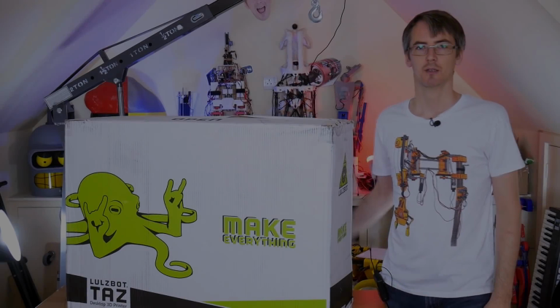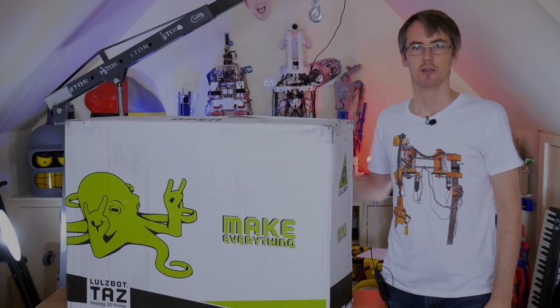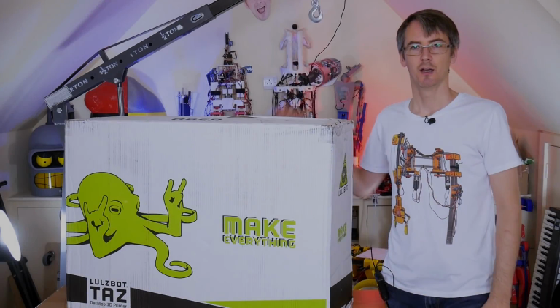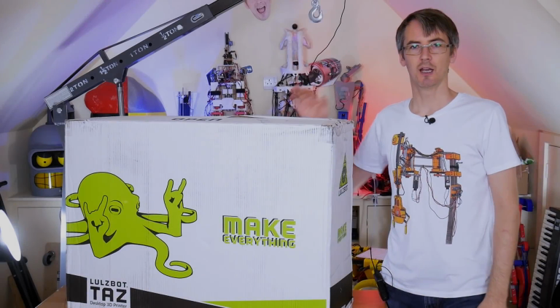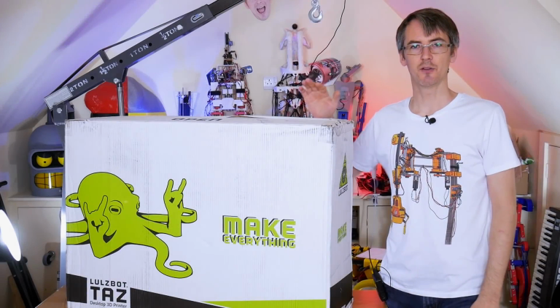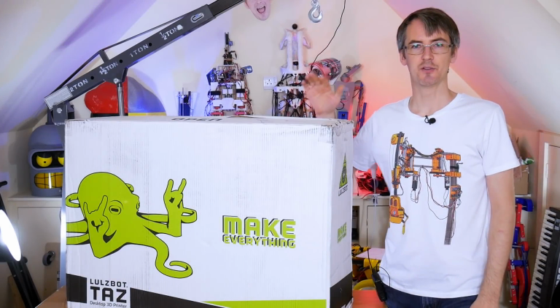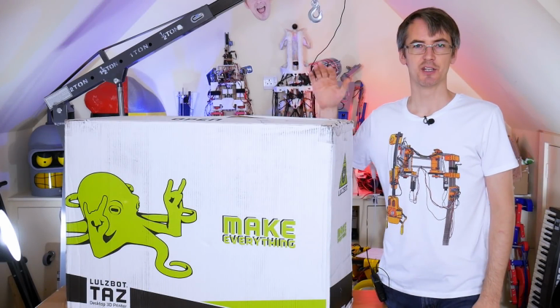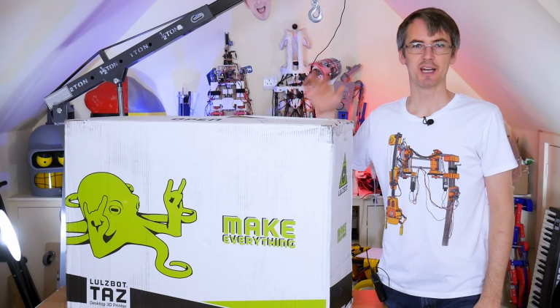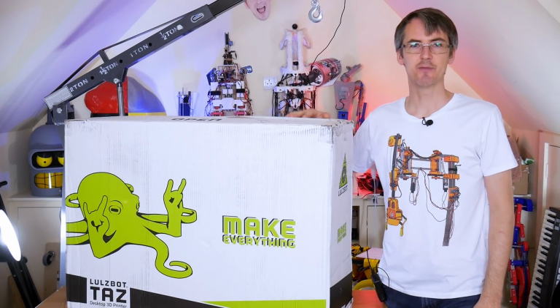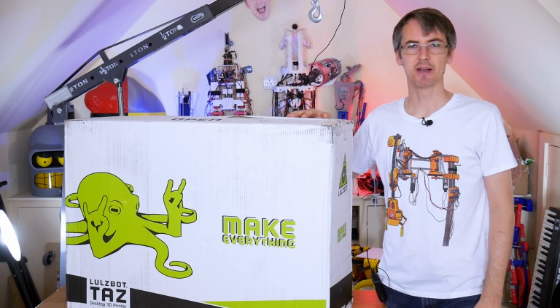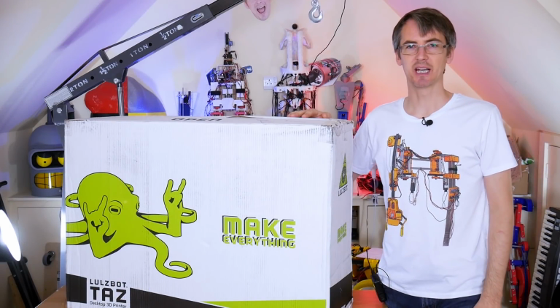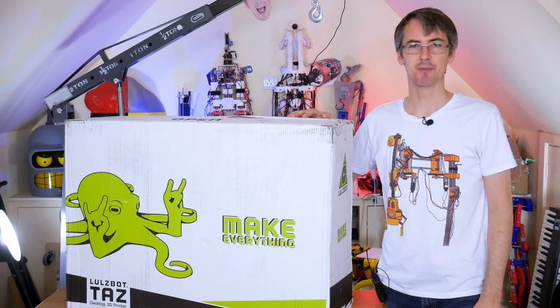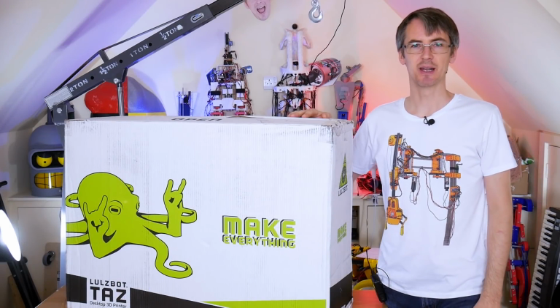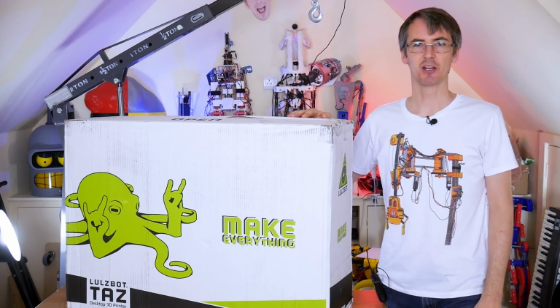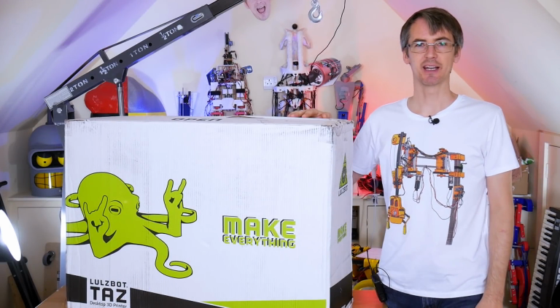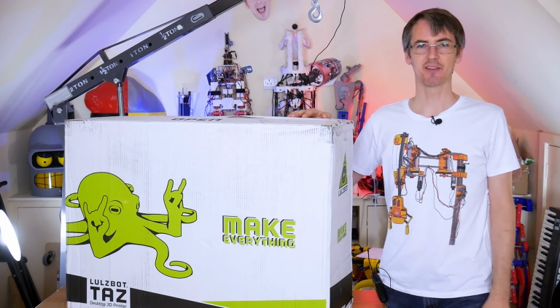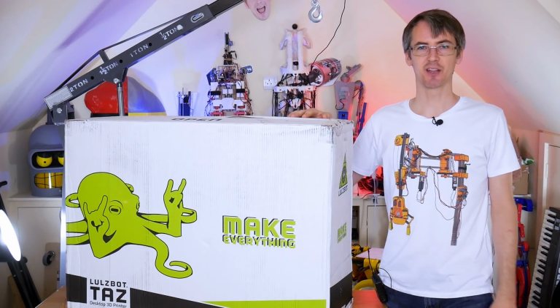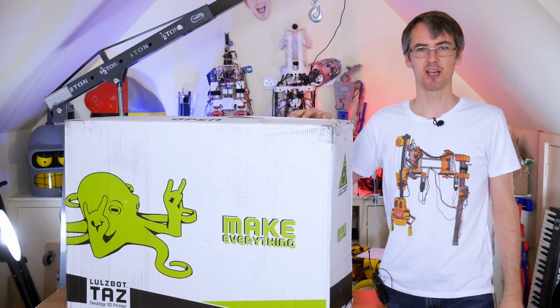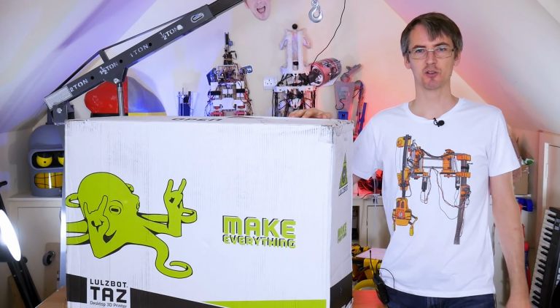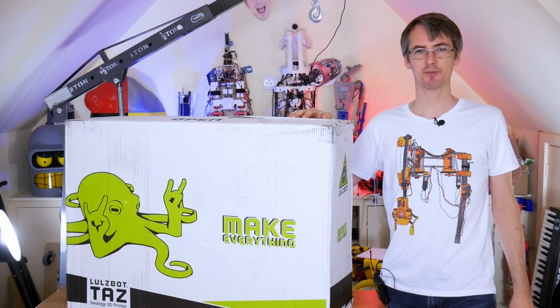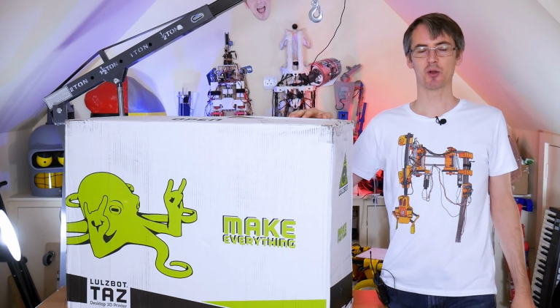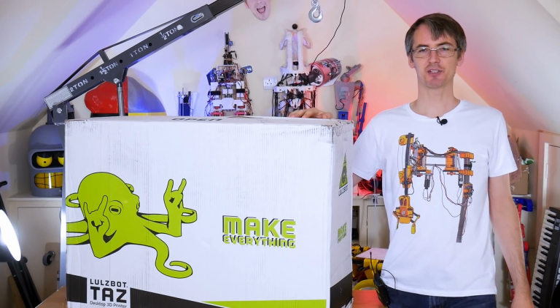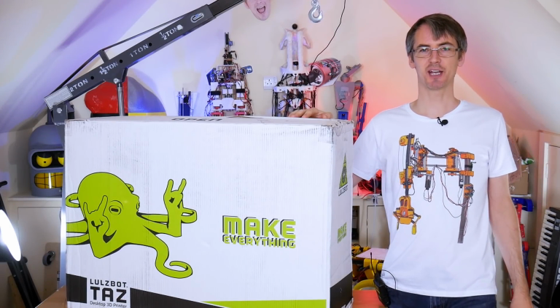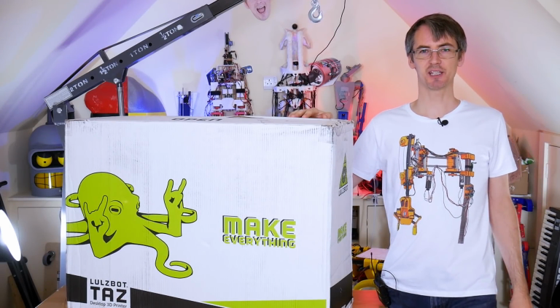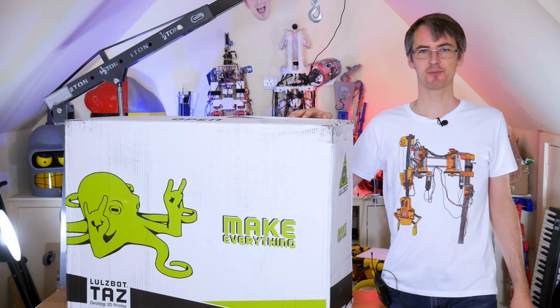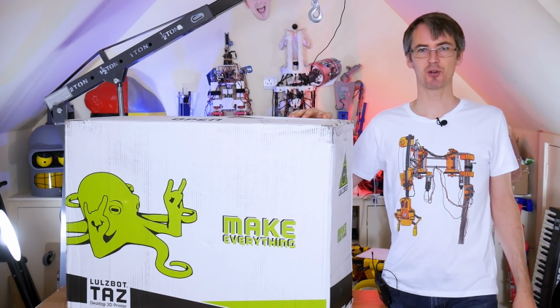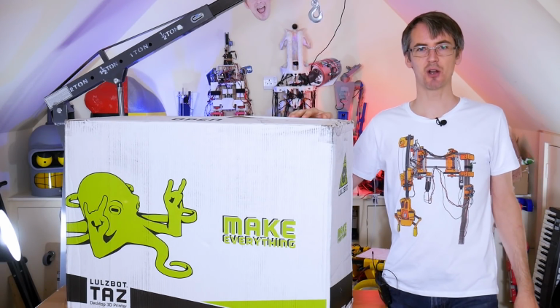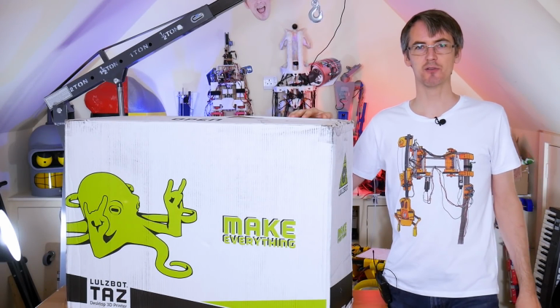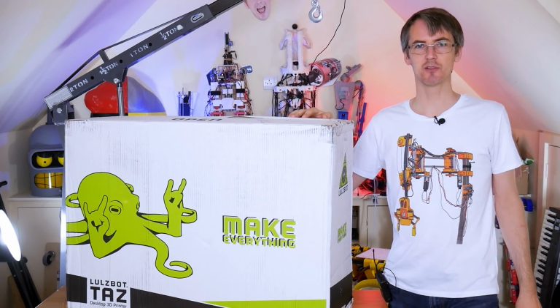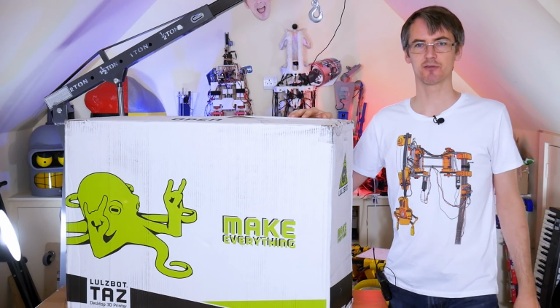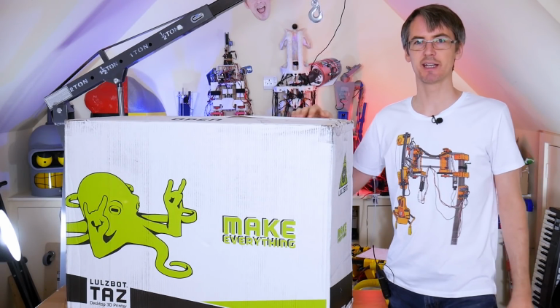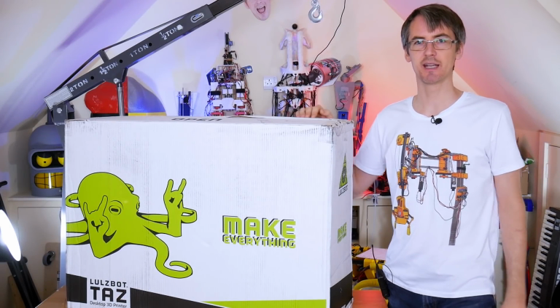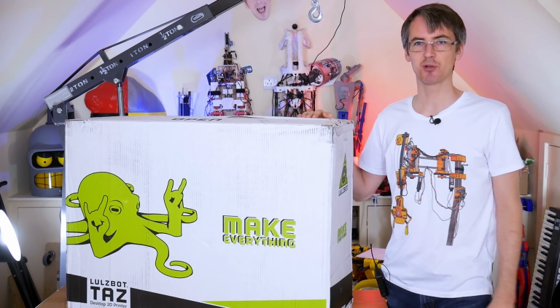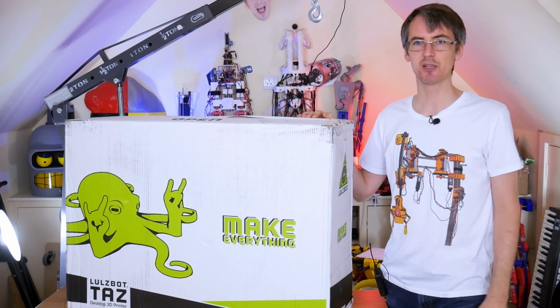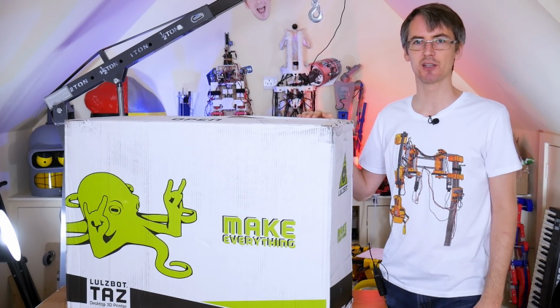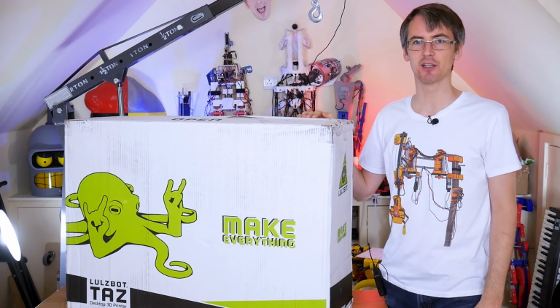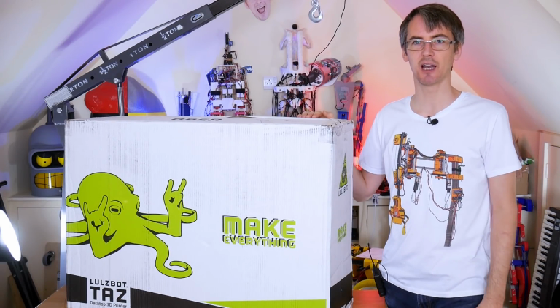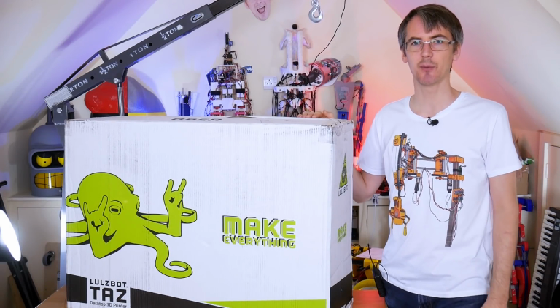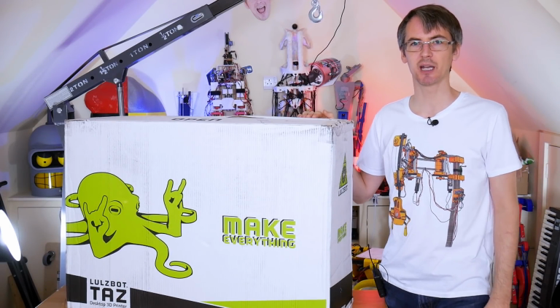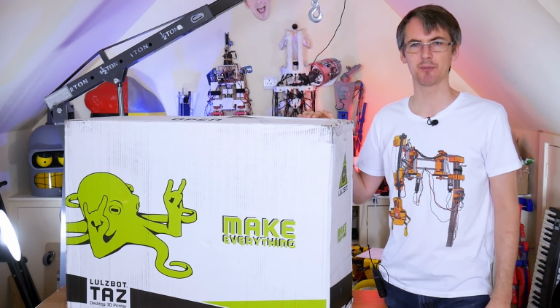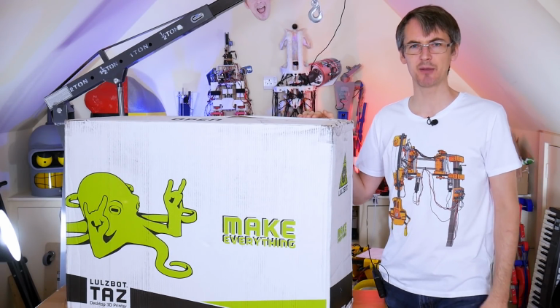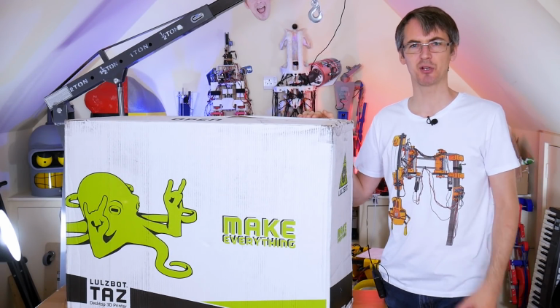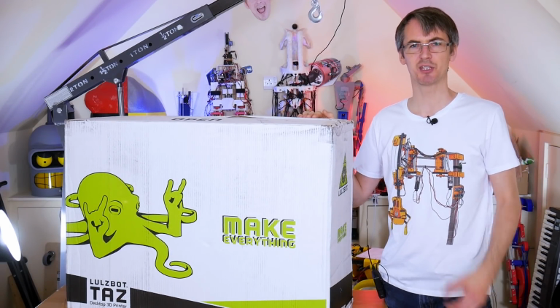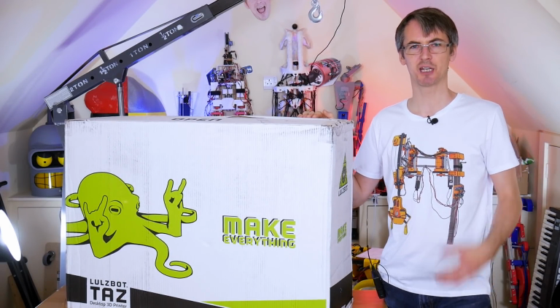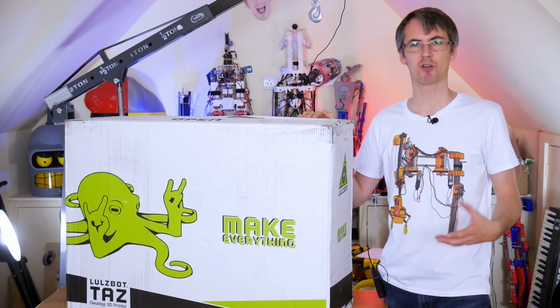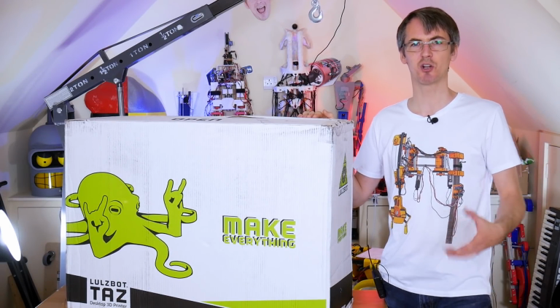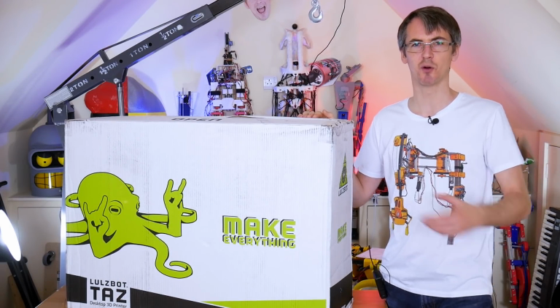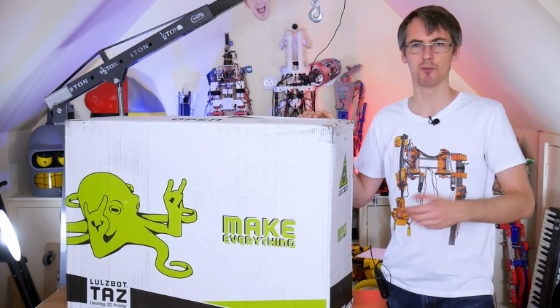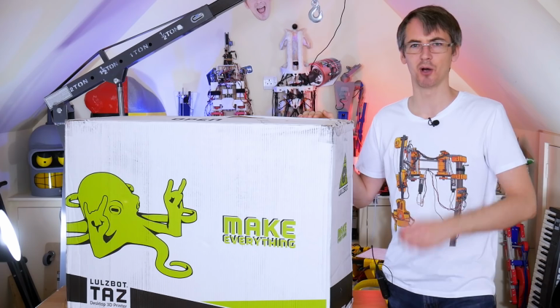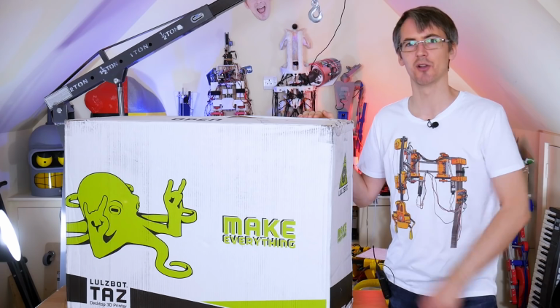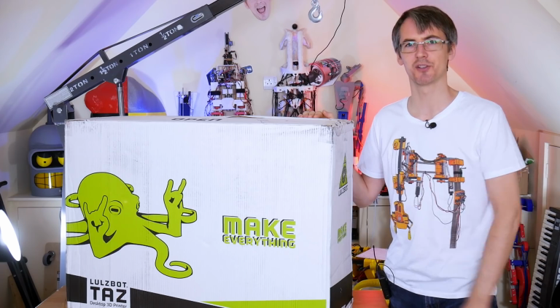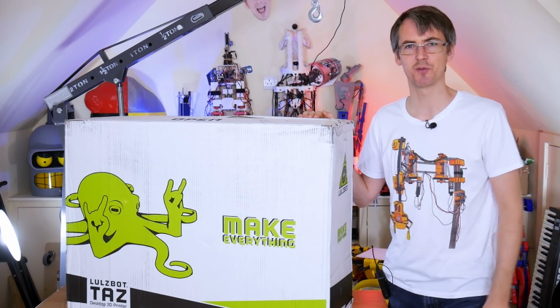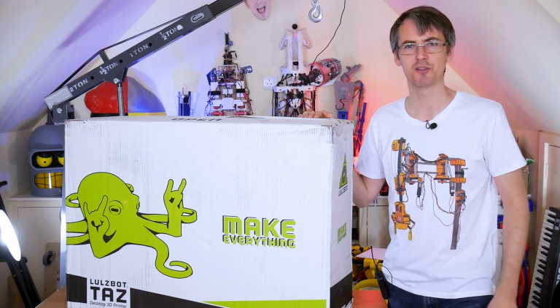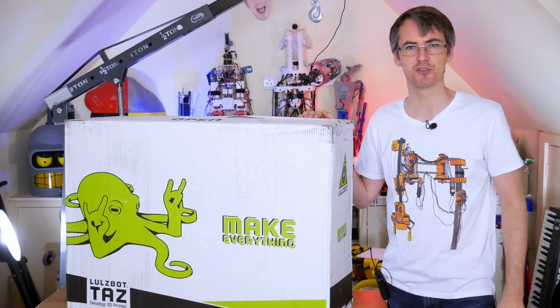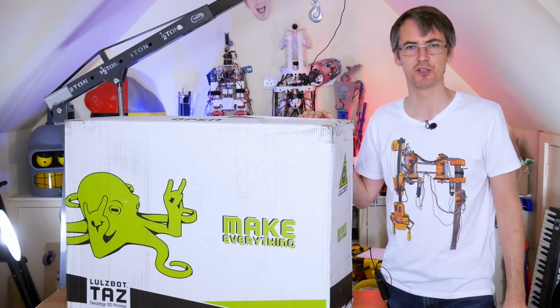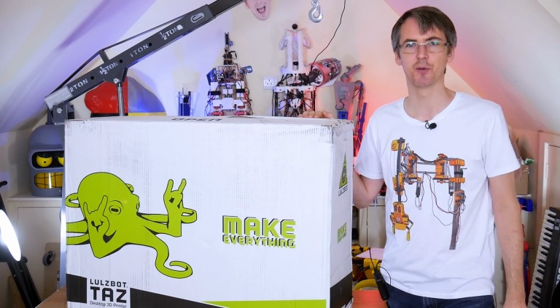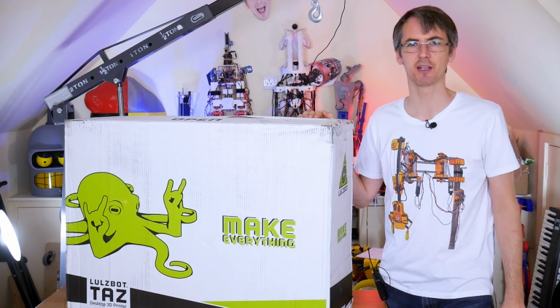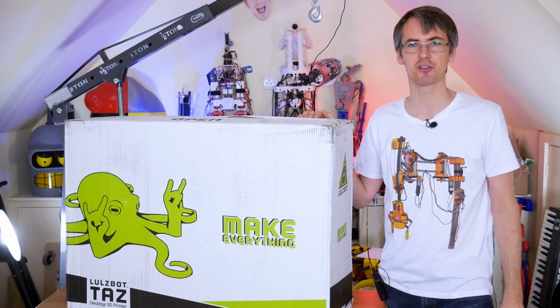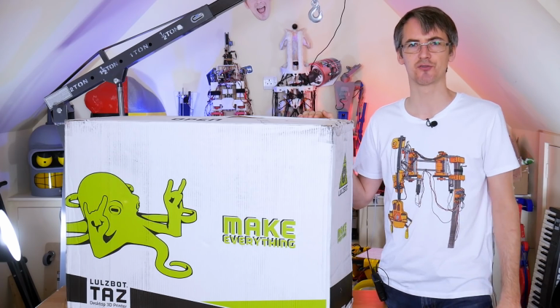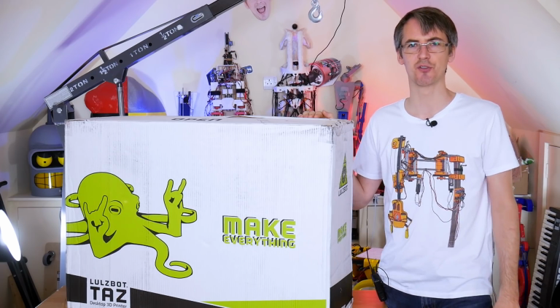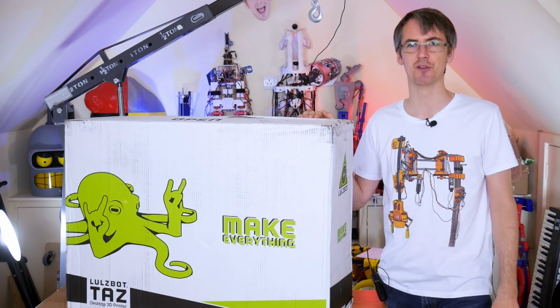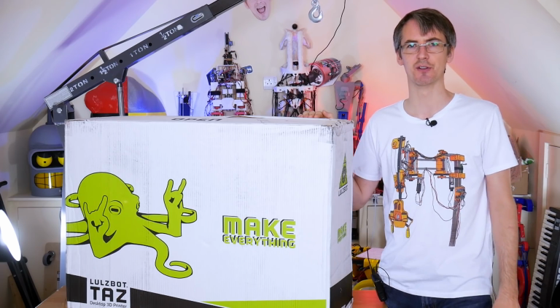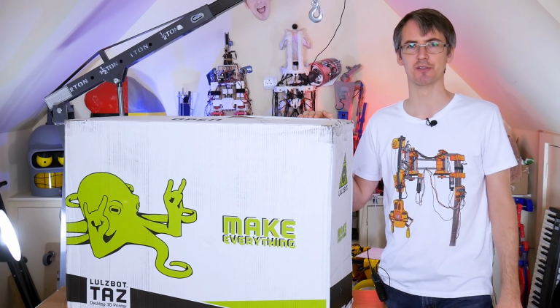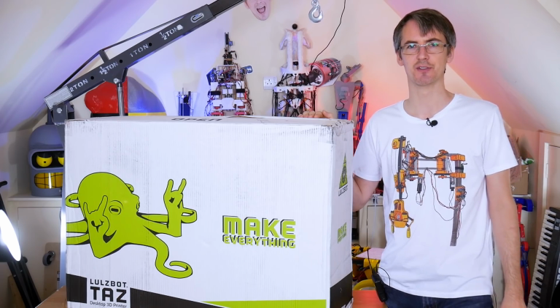Hello, today we're going to be looking at the Lulzbot TAZ Pro 3D printer, and we're going to be printing robot parts with dual extruders.